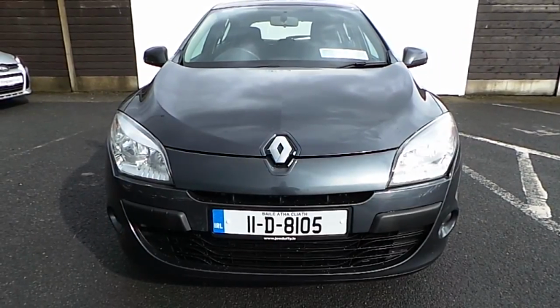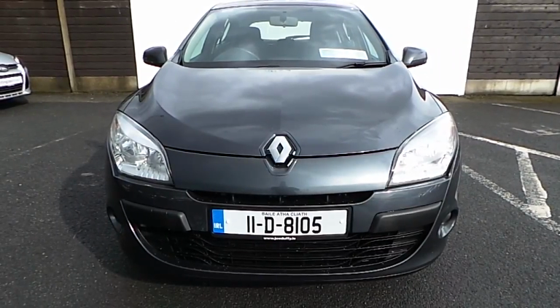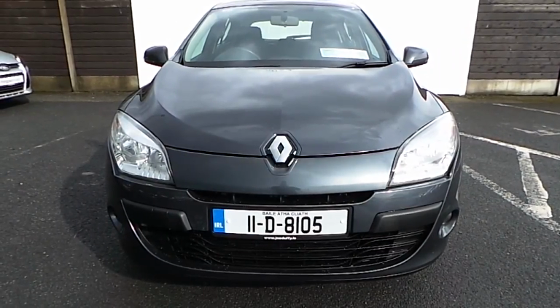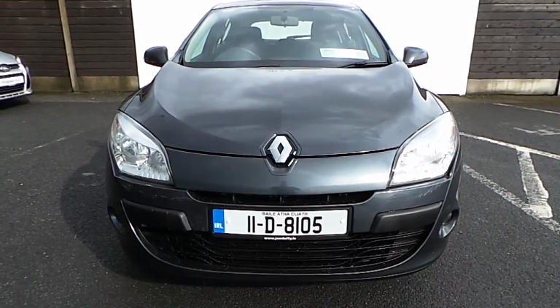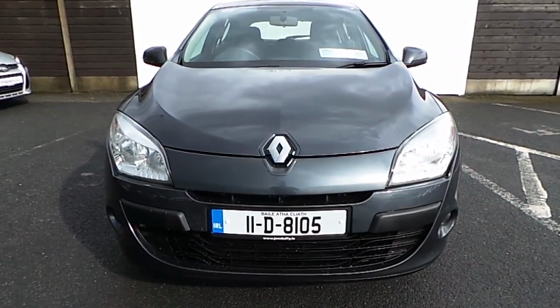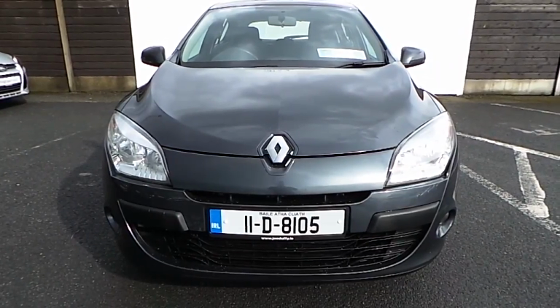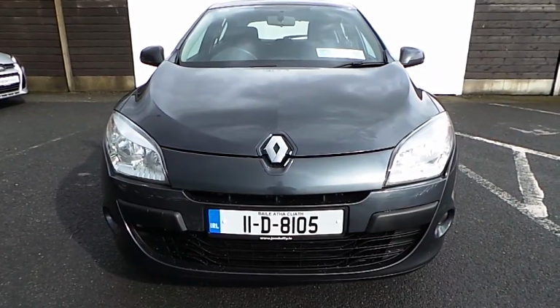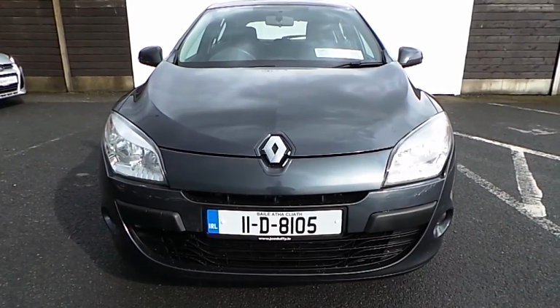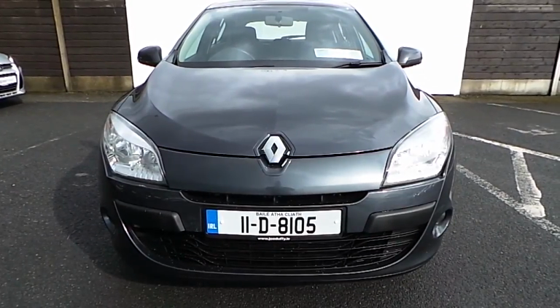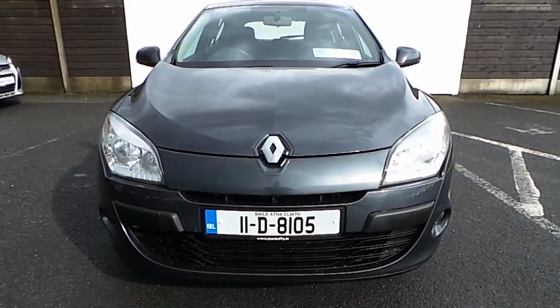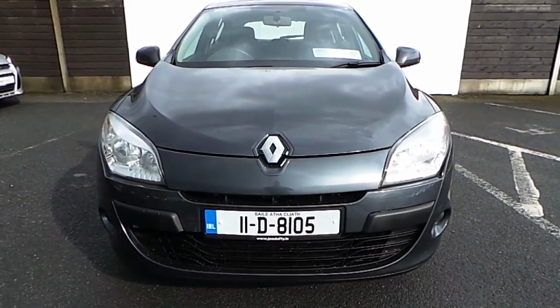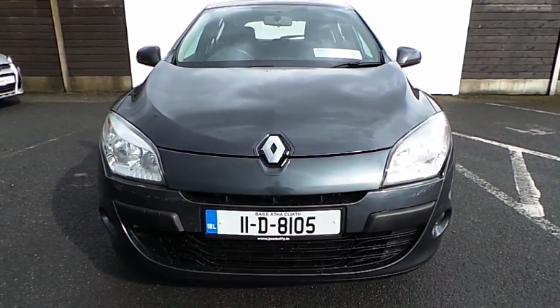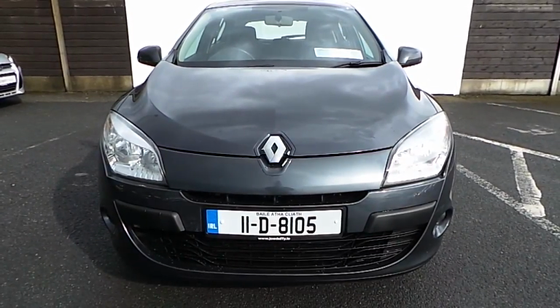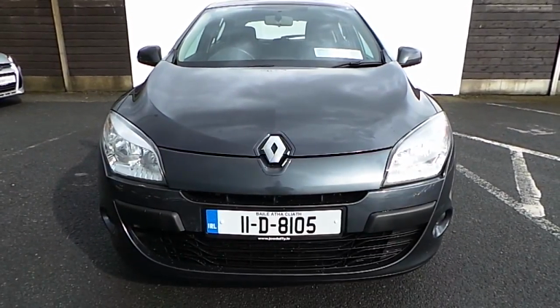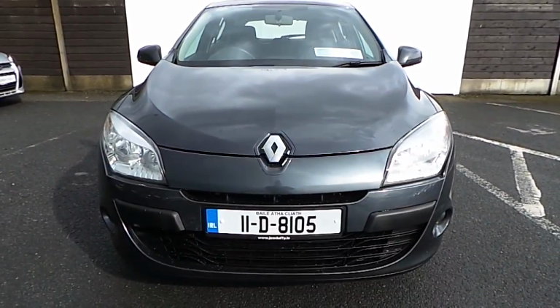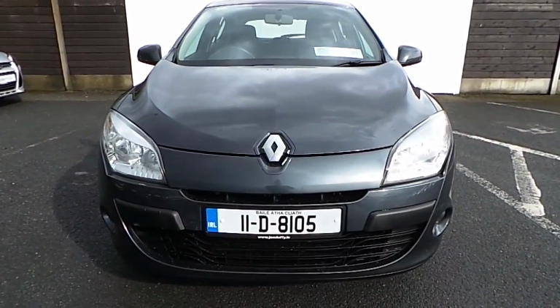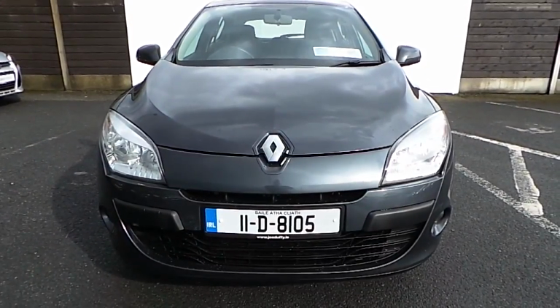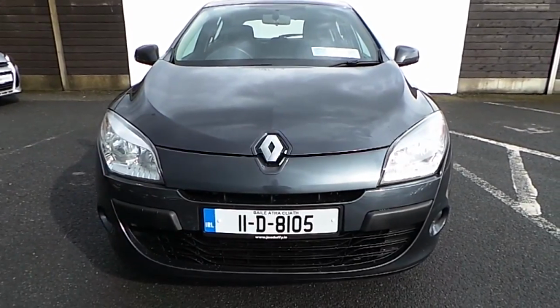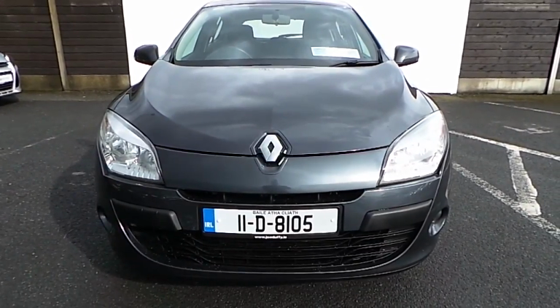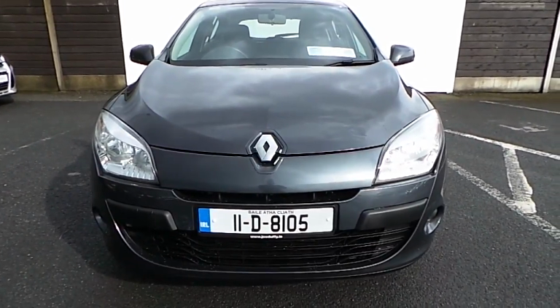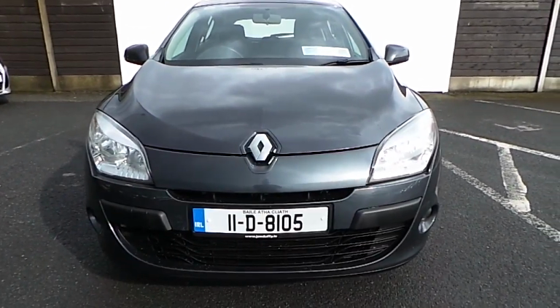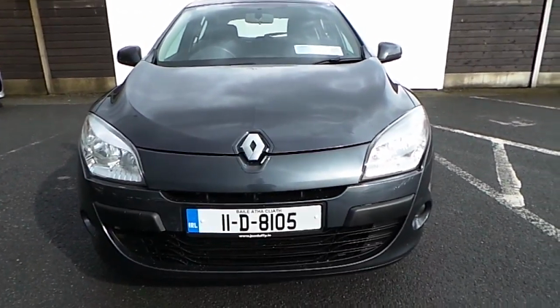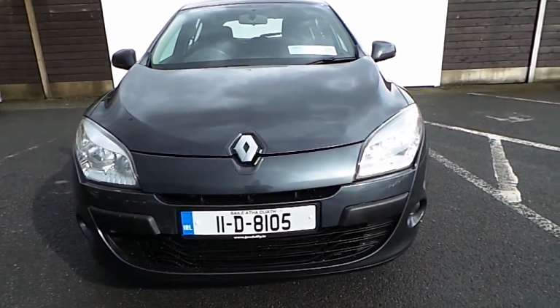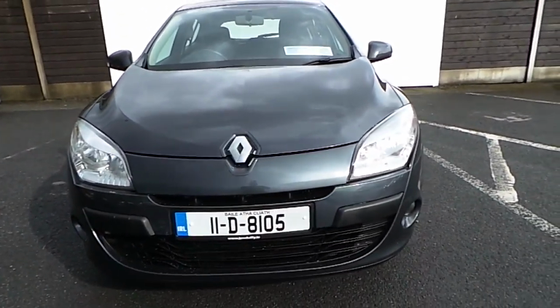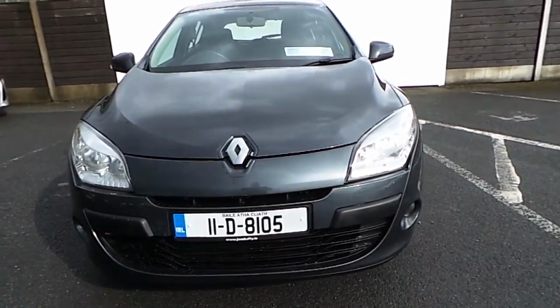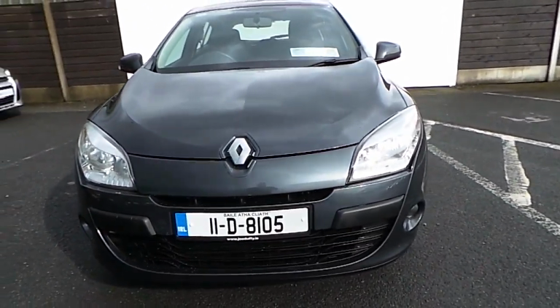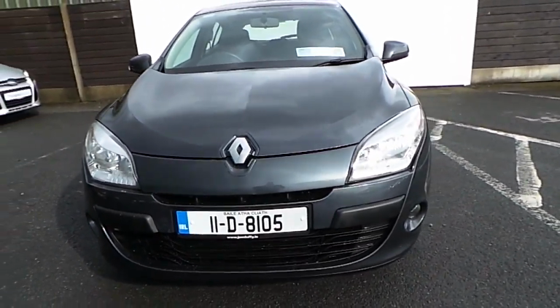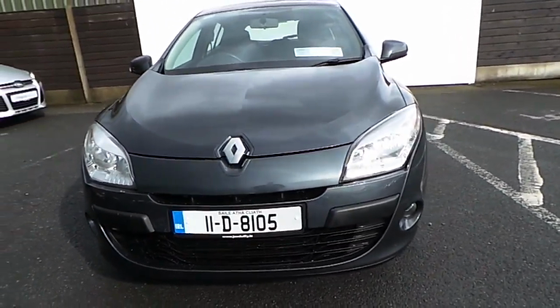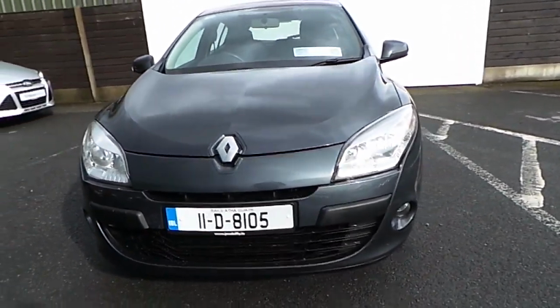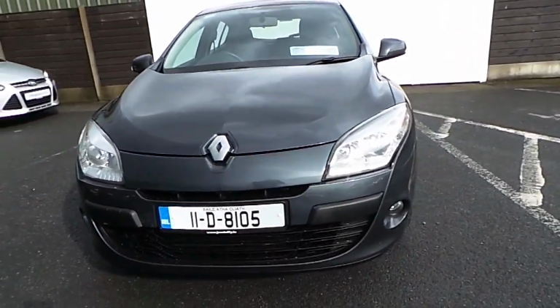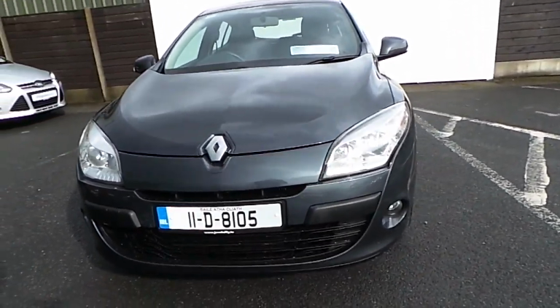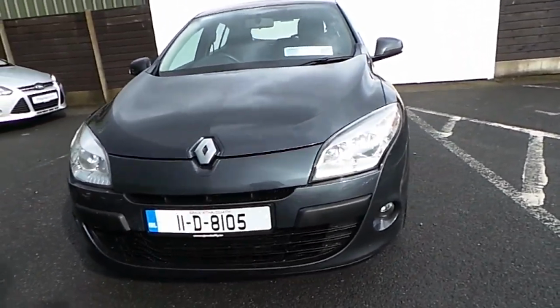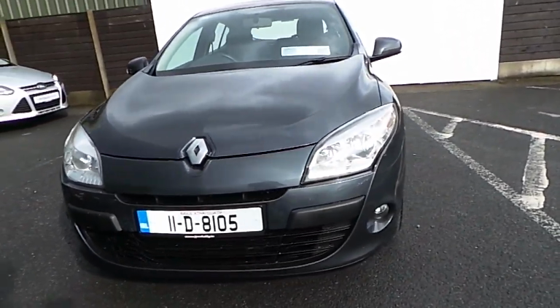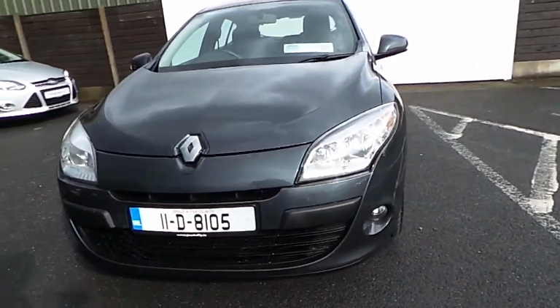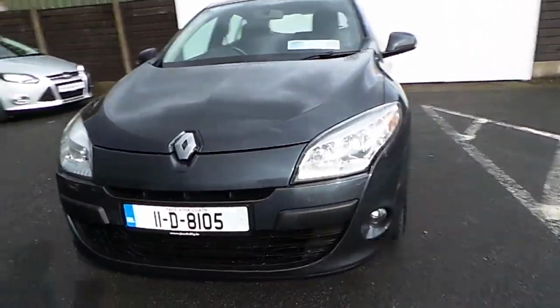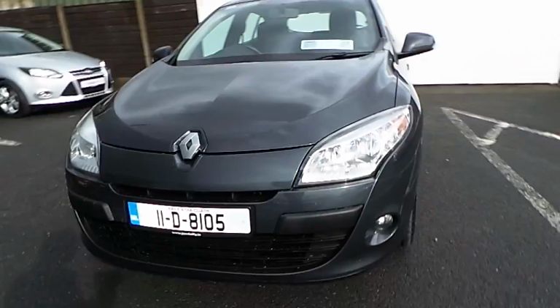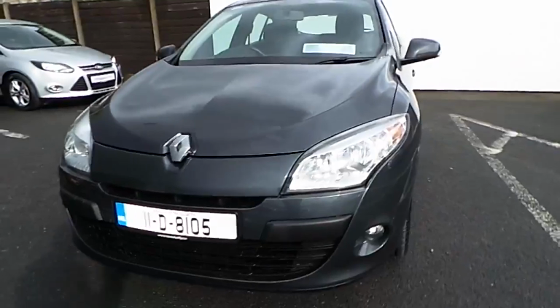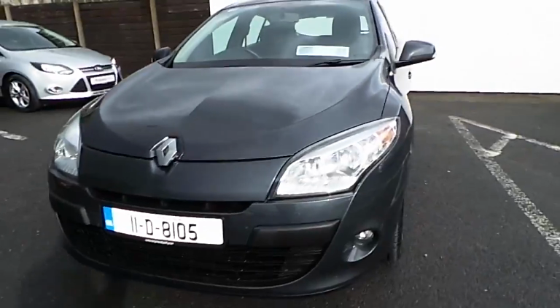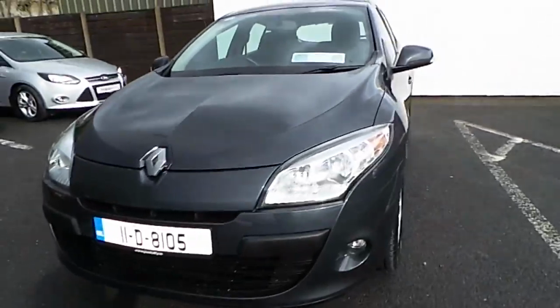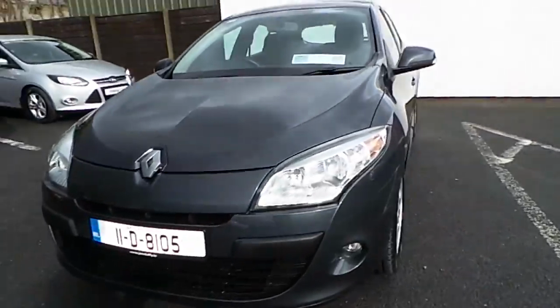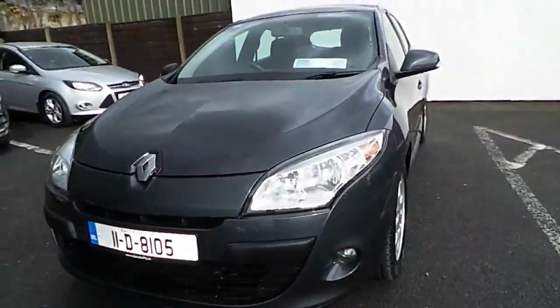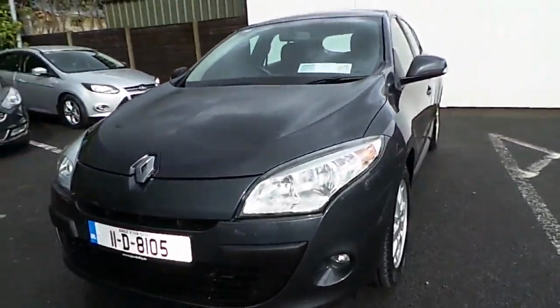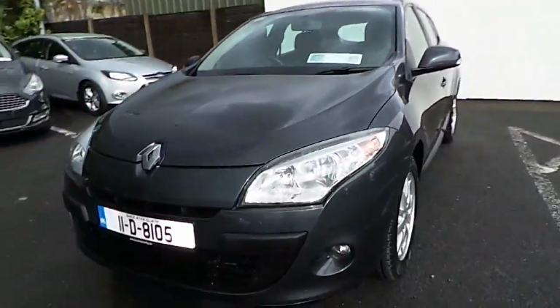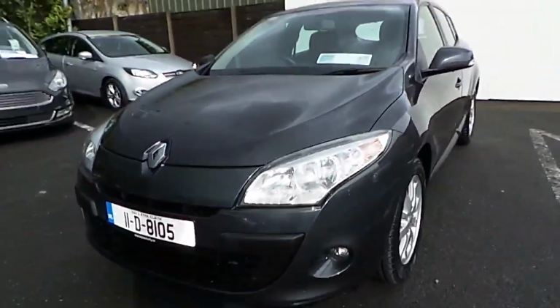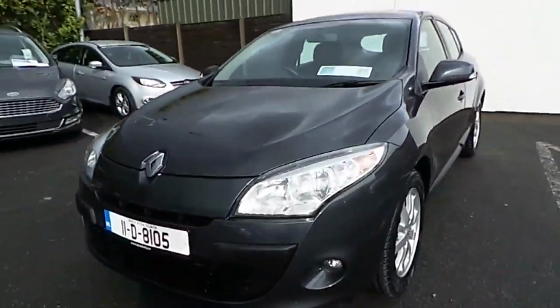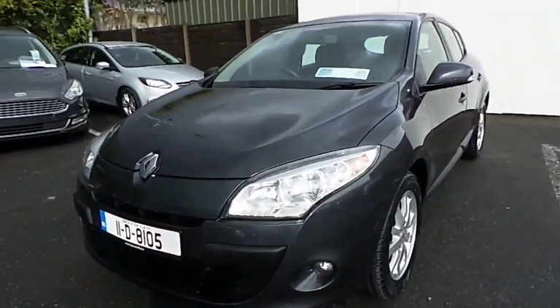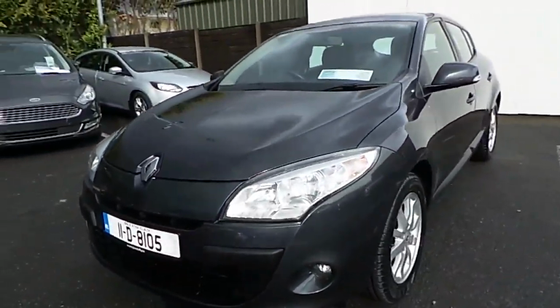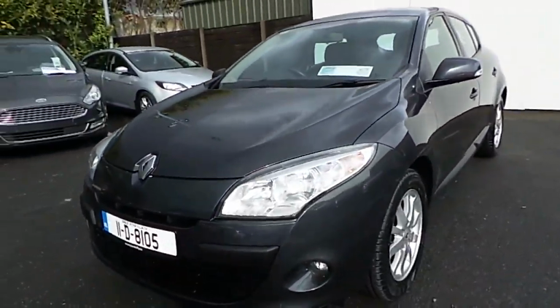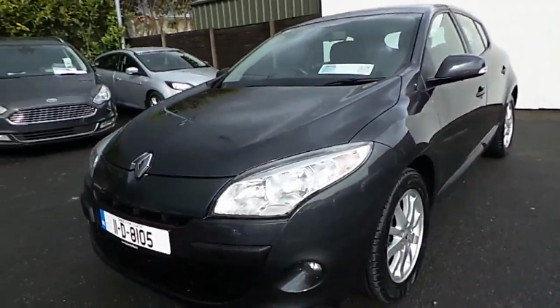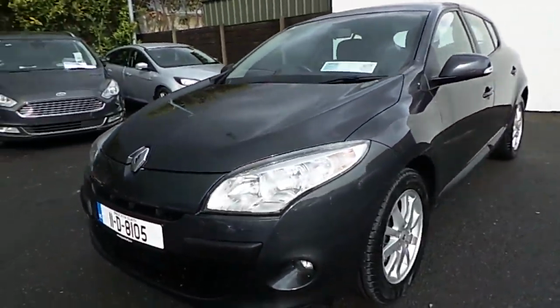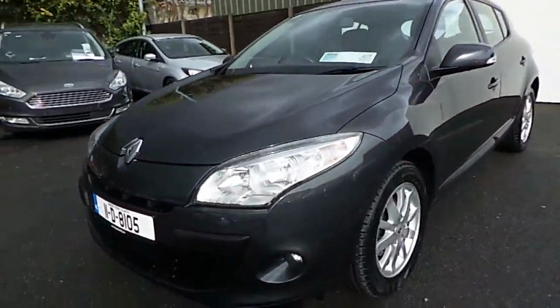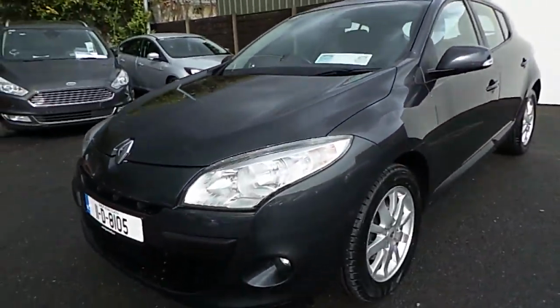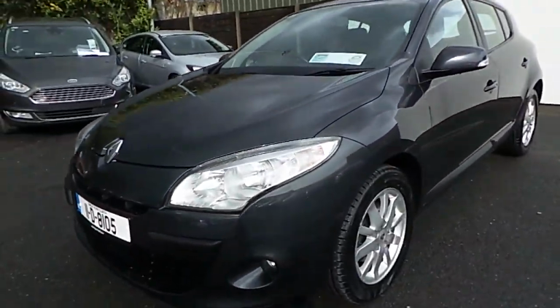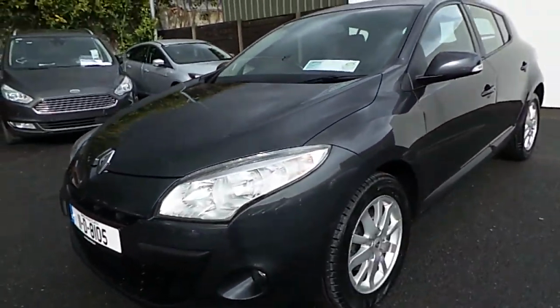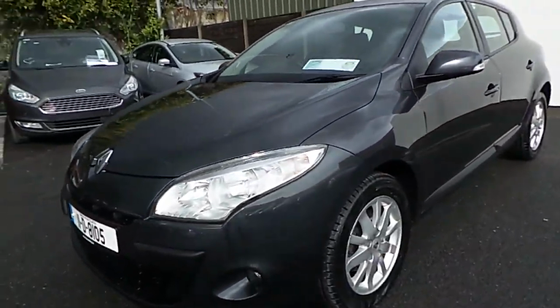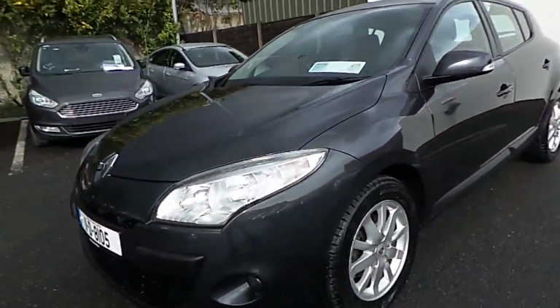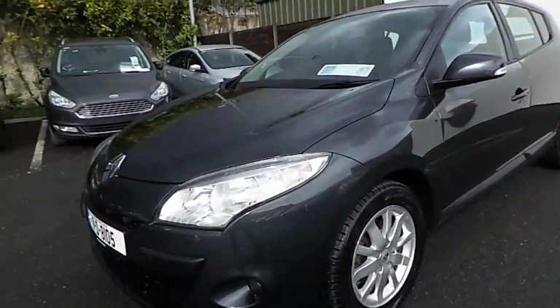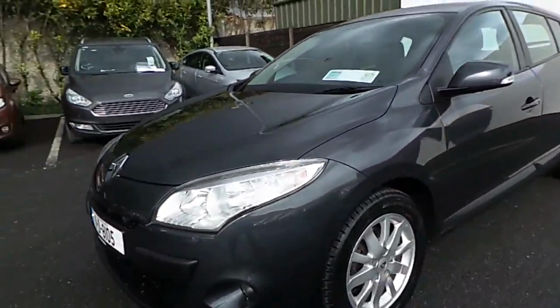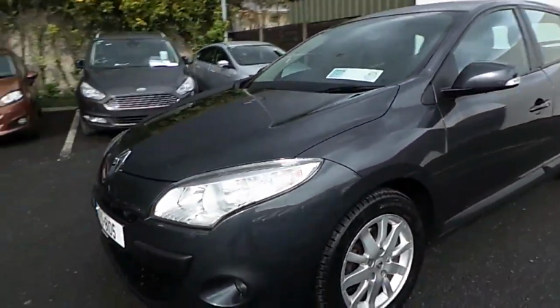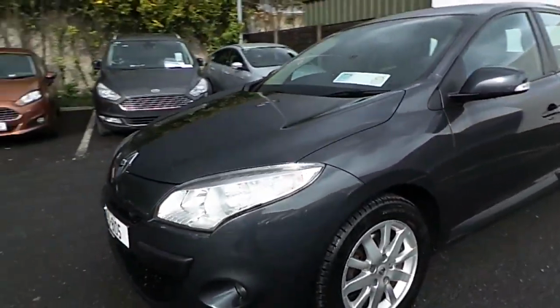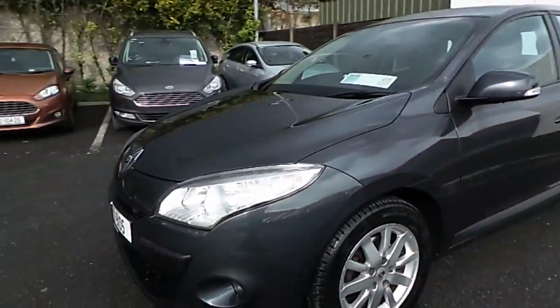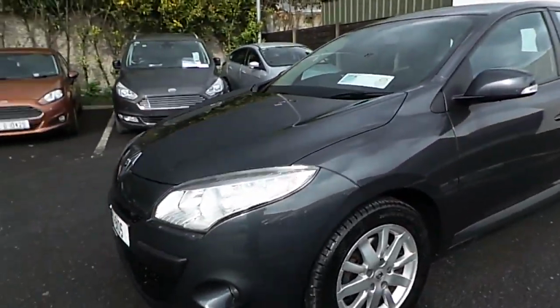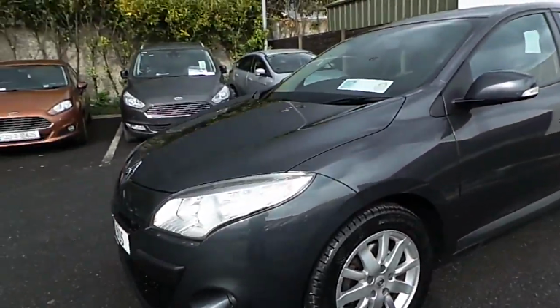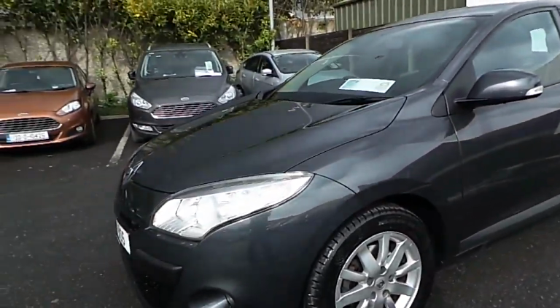Welcome to Joe Duffy Used Cars Online. Today we have a 2011 Renault Megane 1.5 diesel.